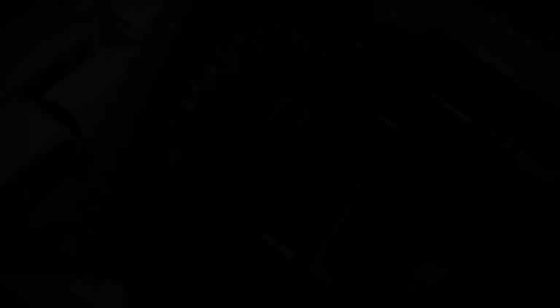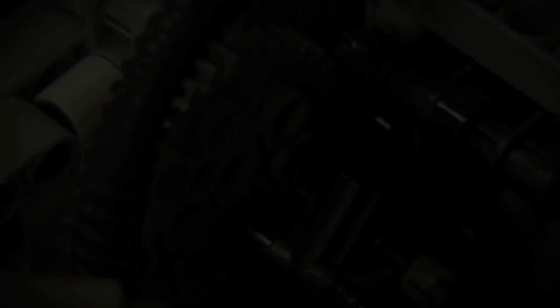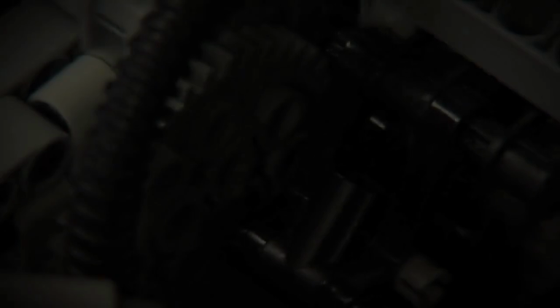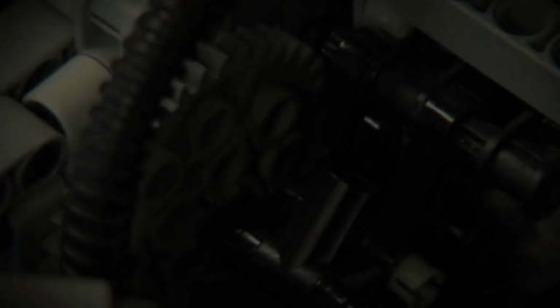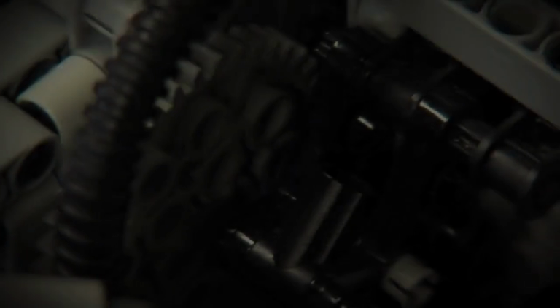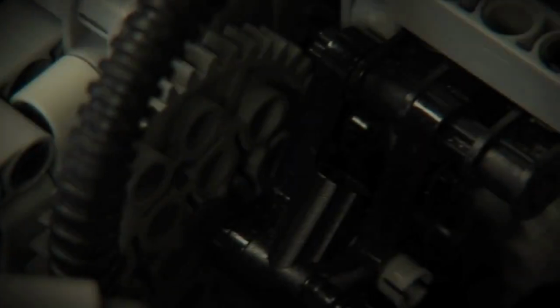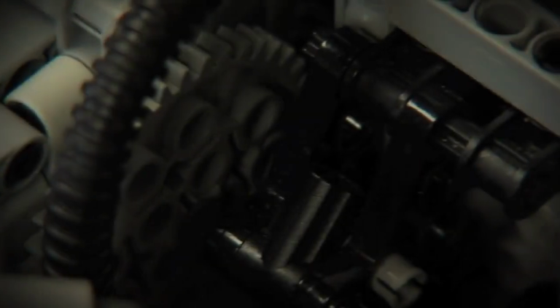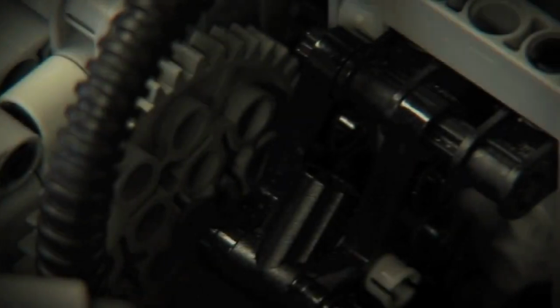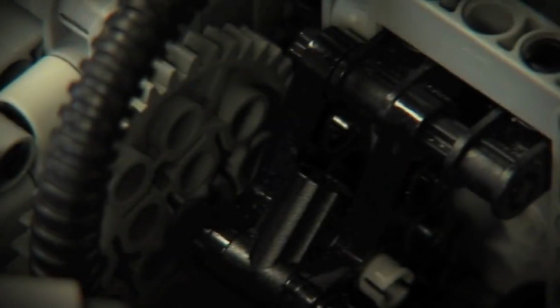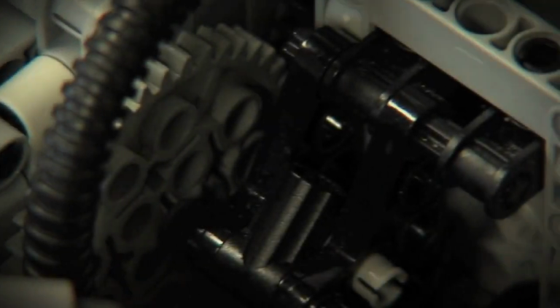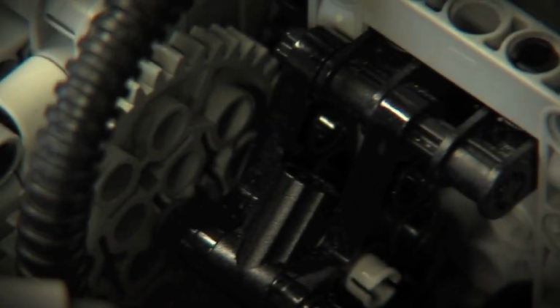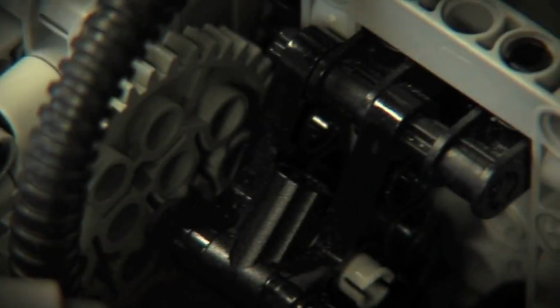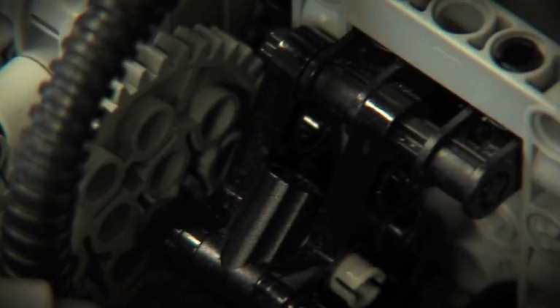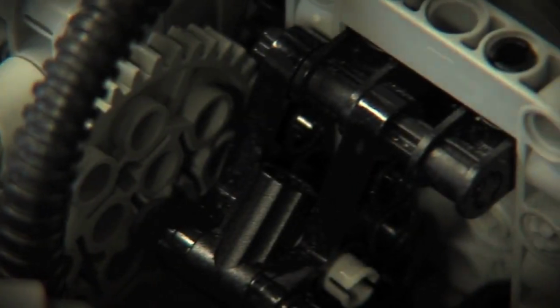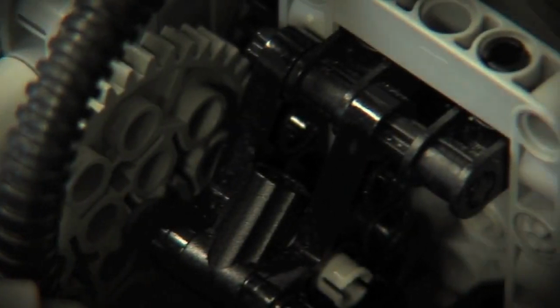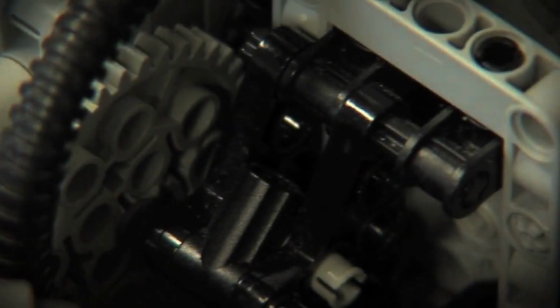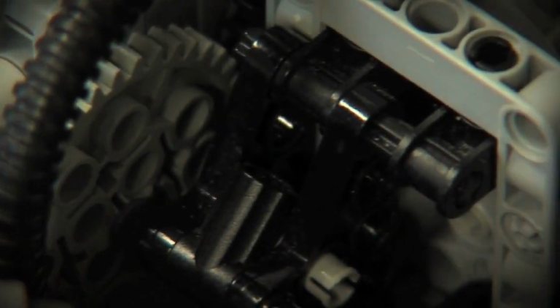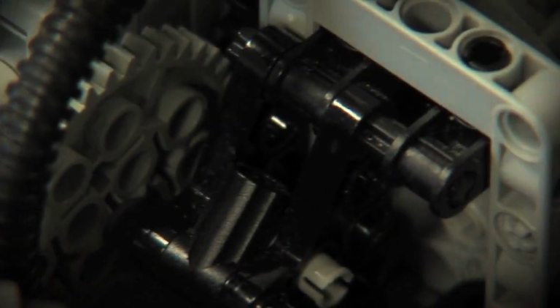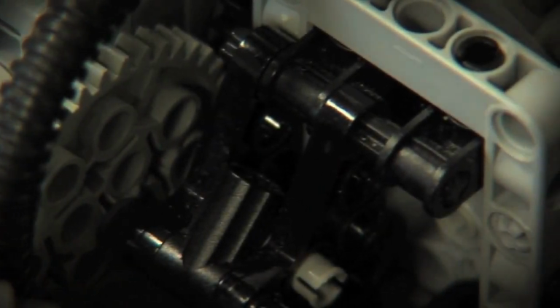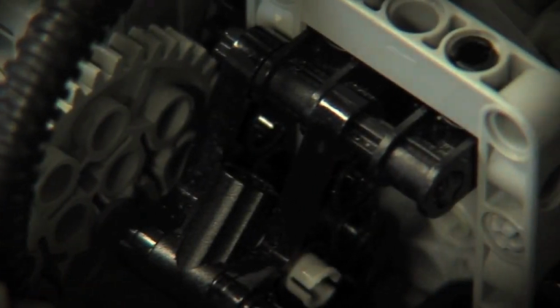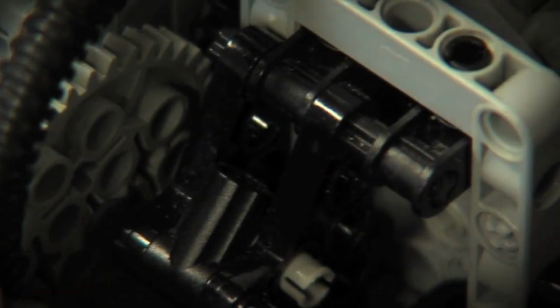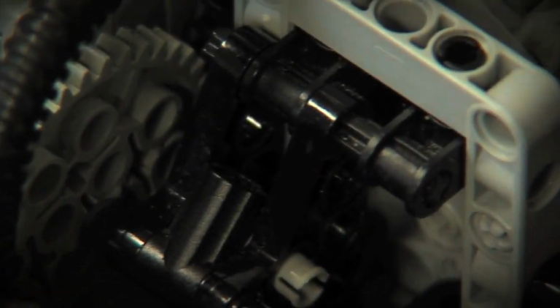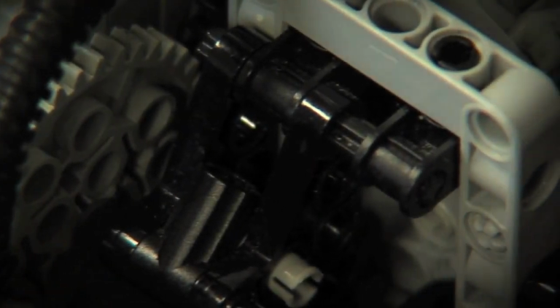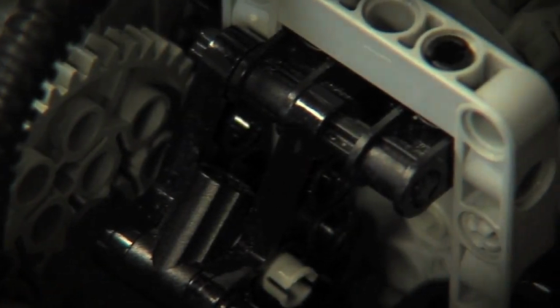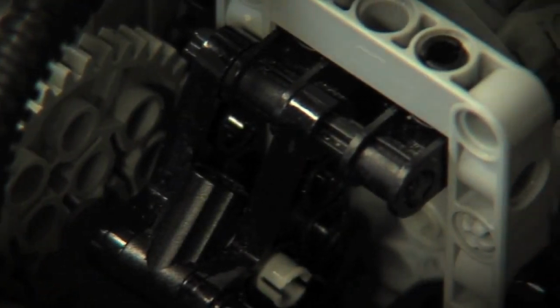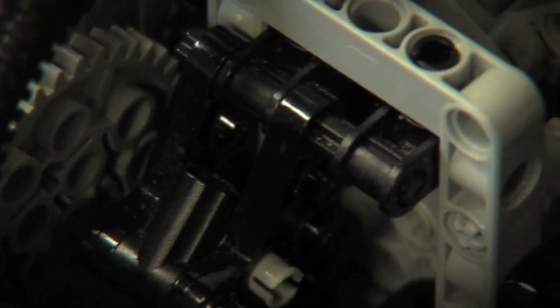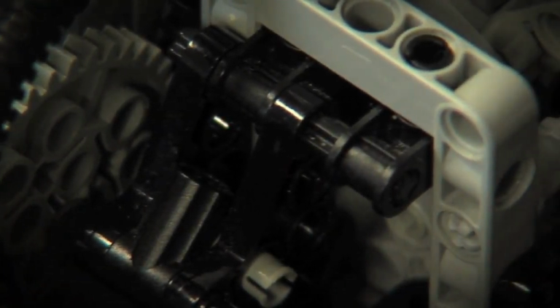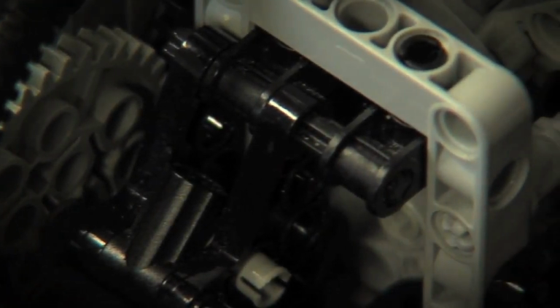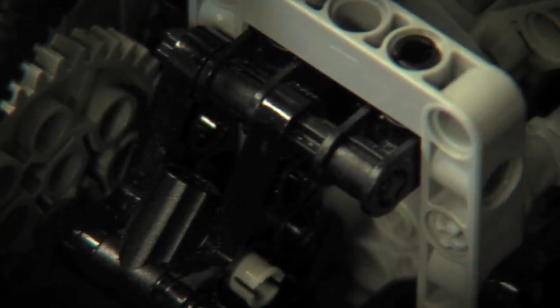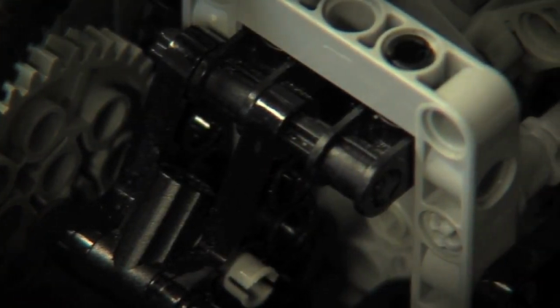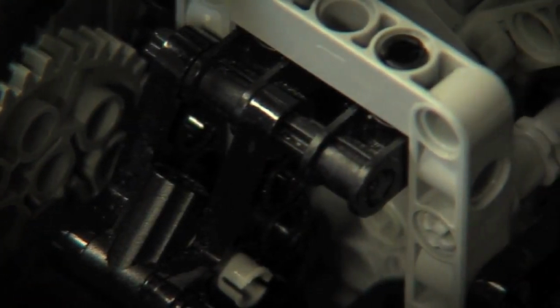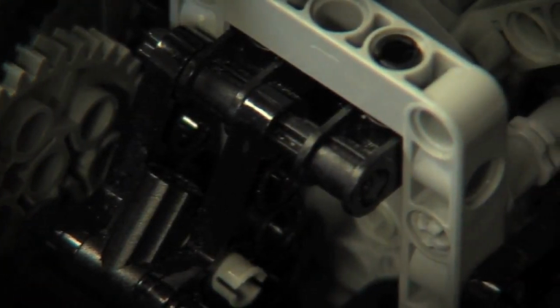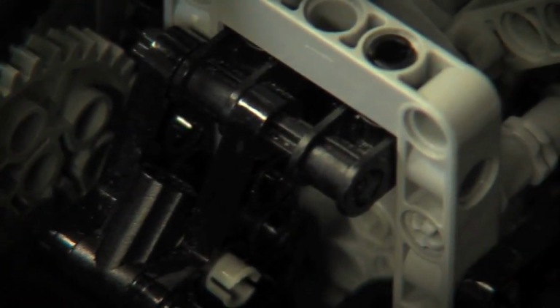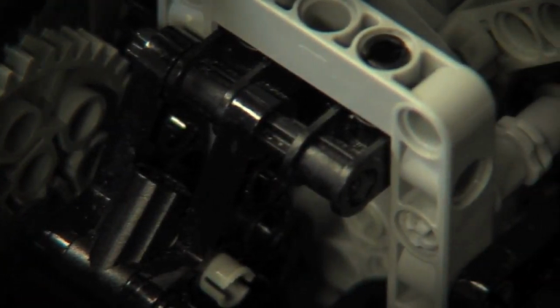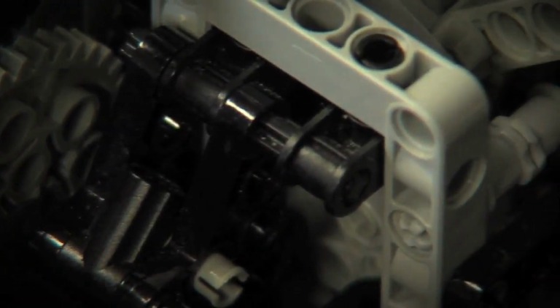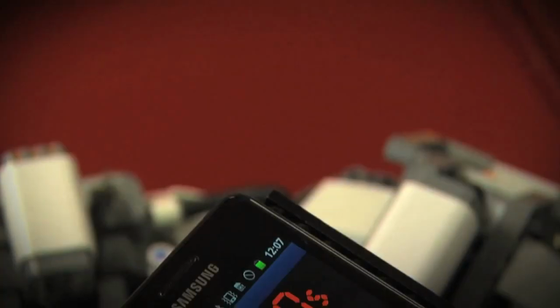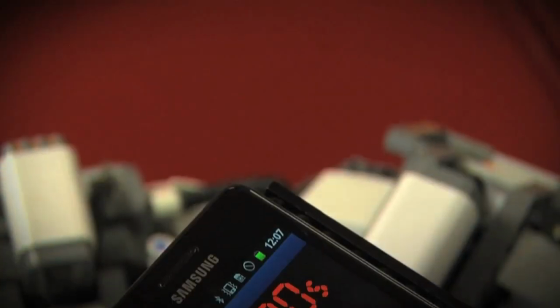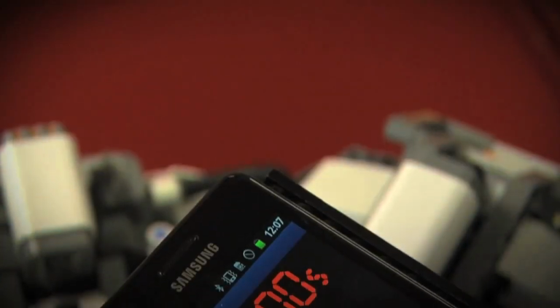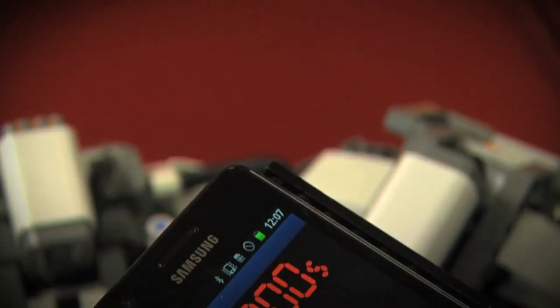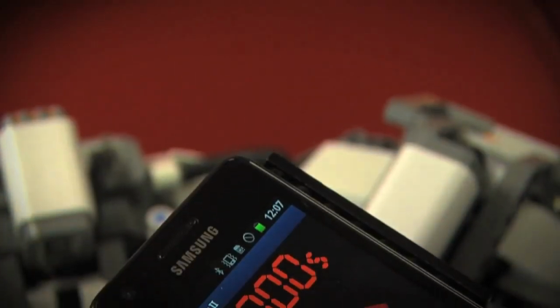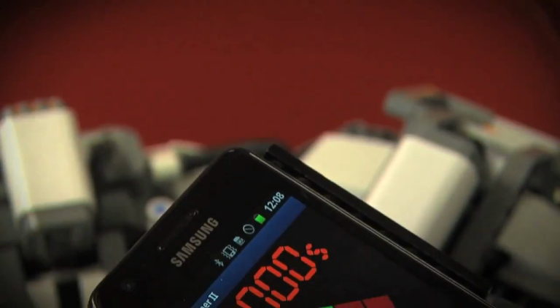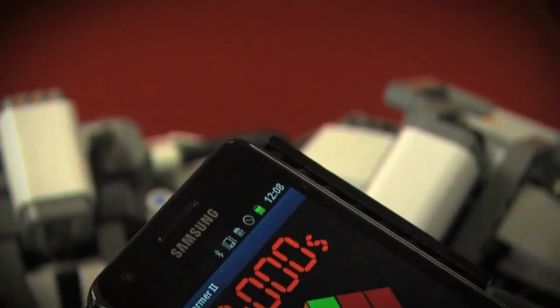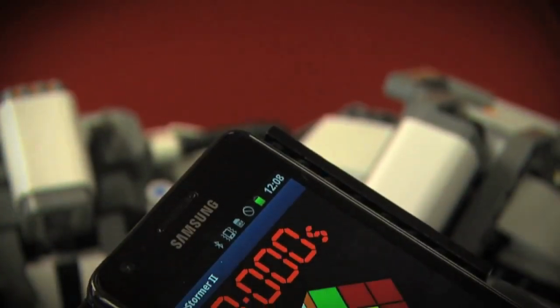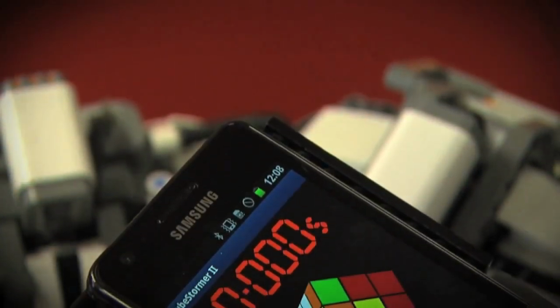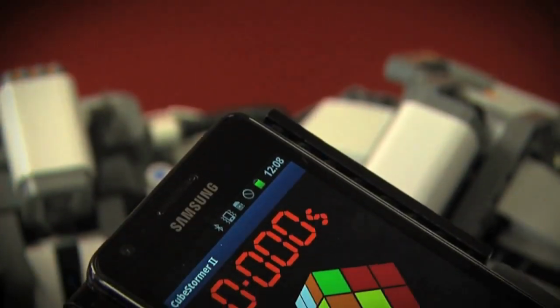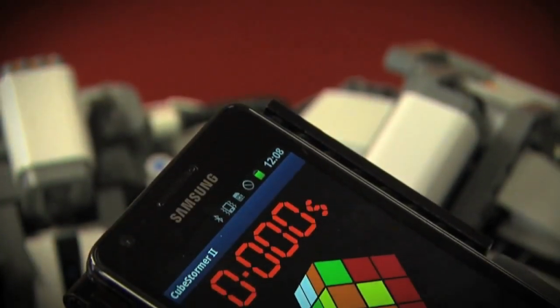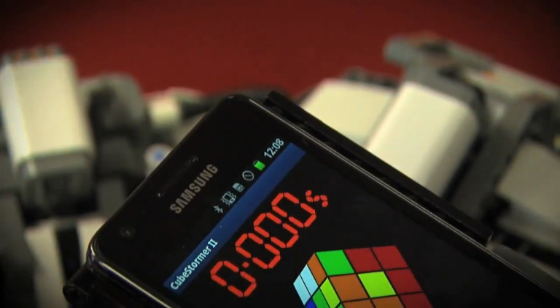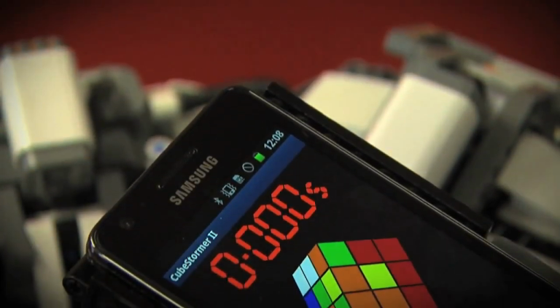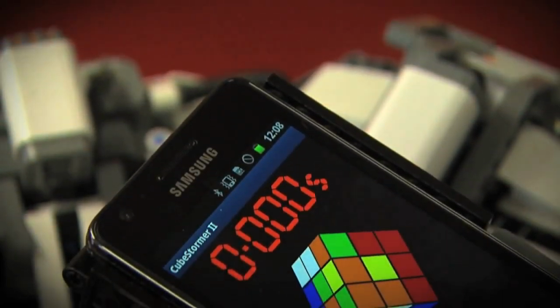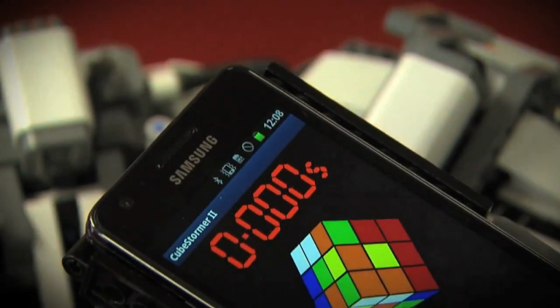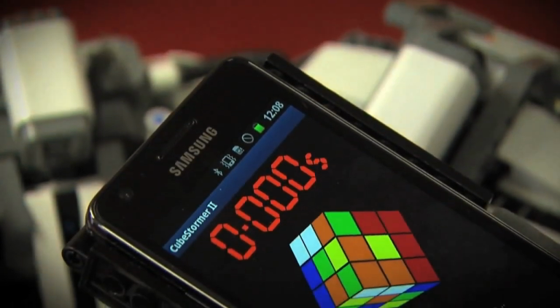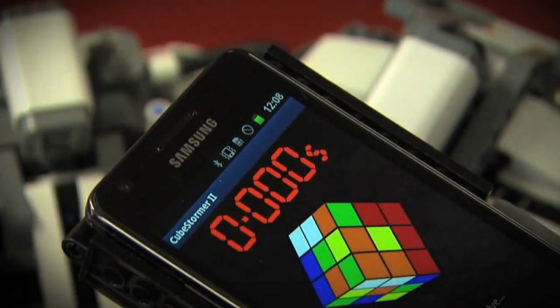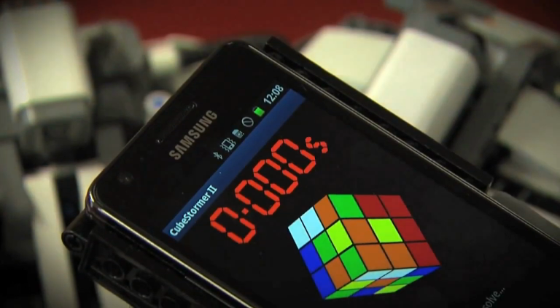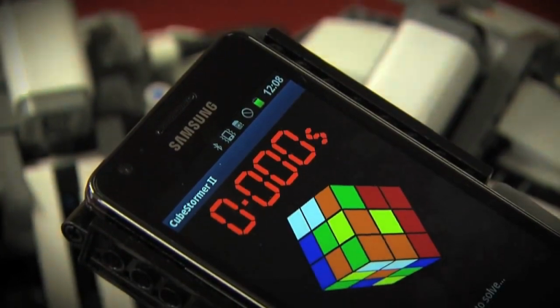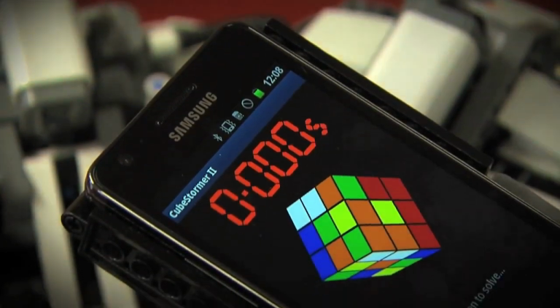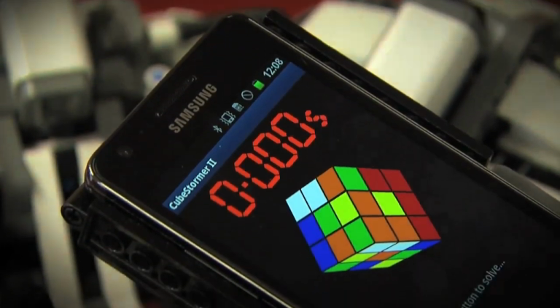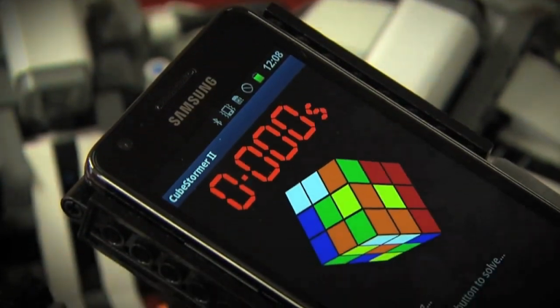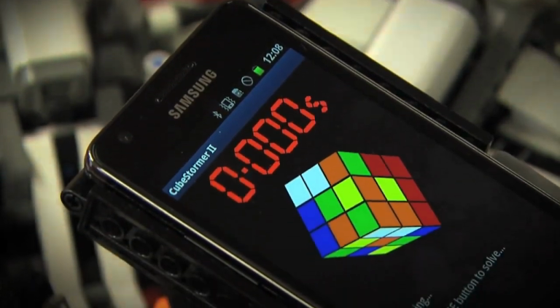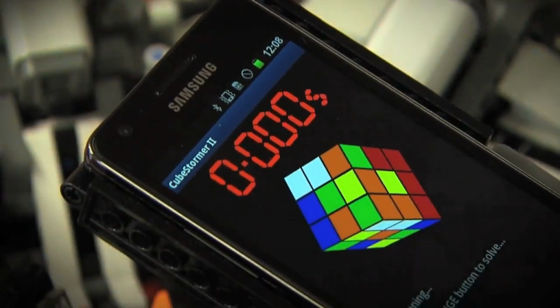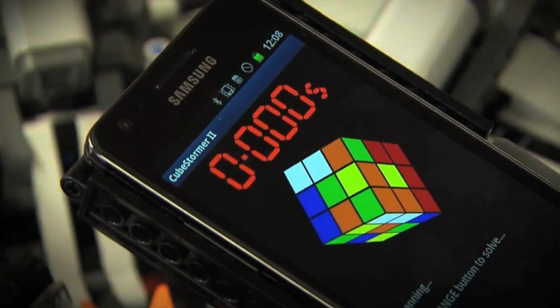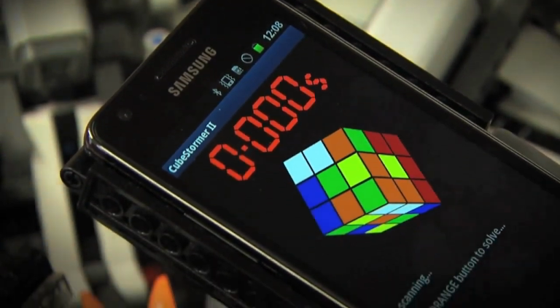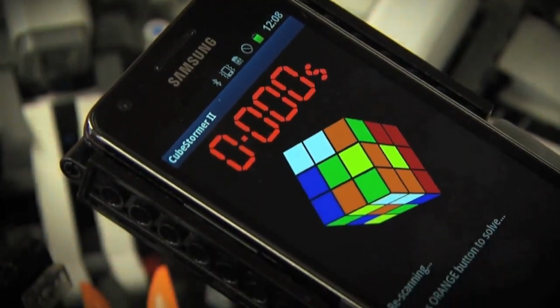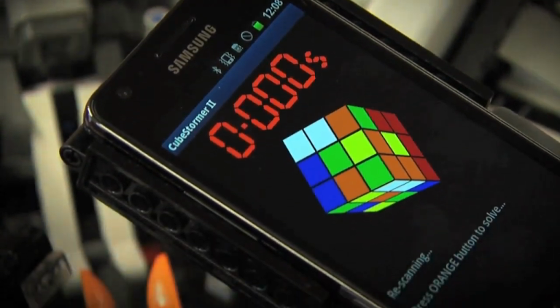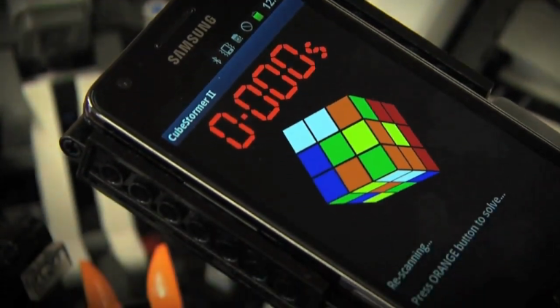I'm David Gilday. And I'm Mike Dobson. And we hold the record for the fastest Rubik's cube solving robot.